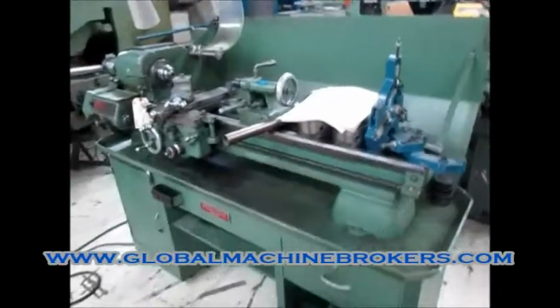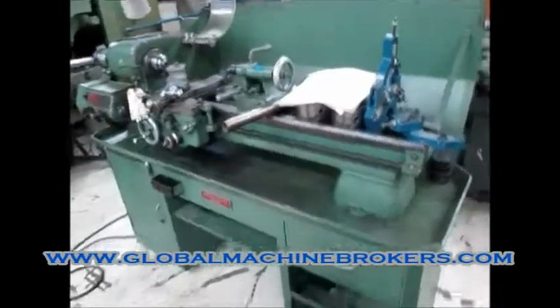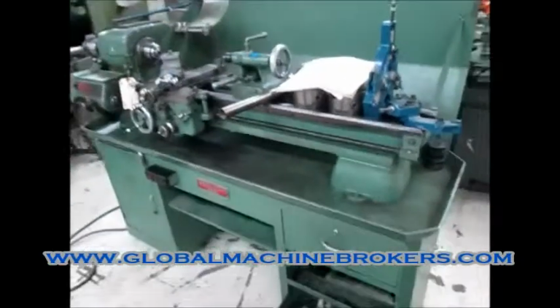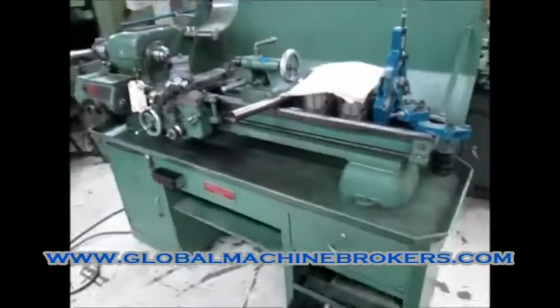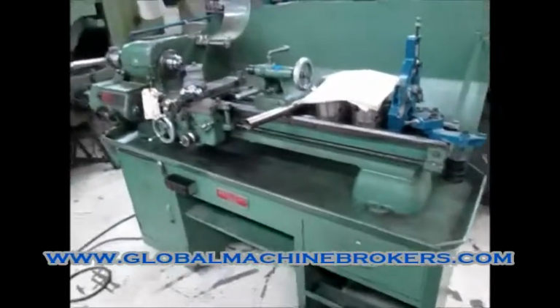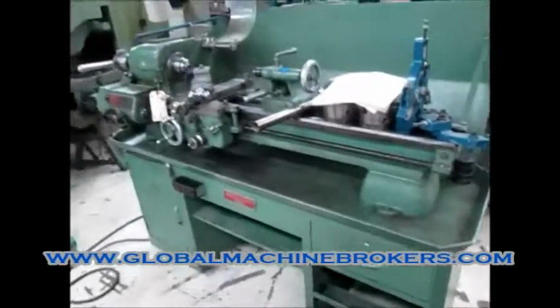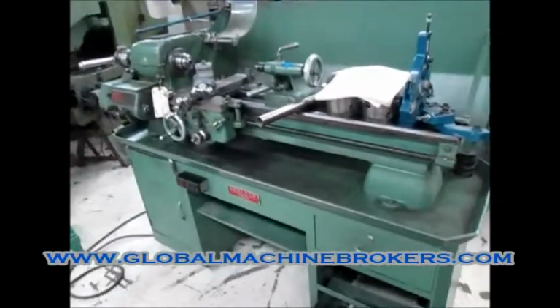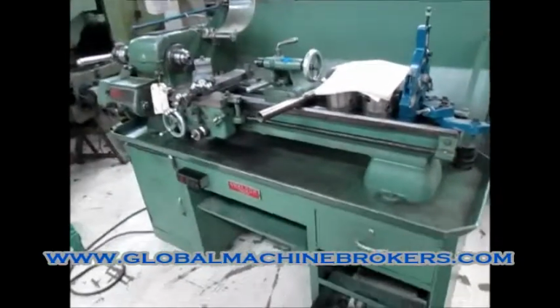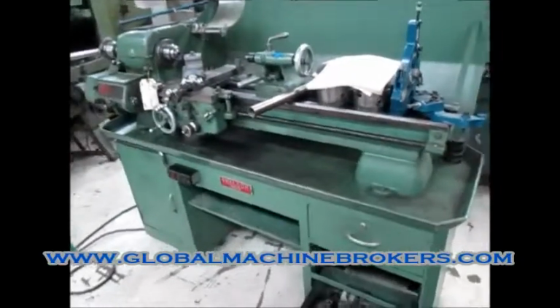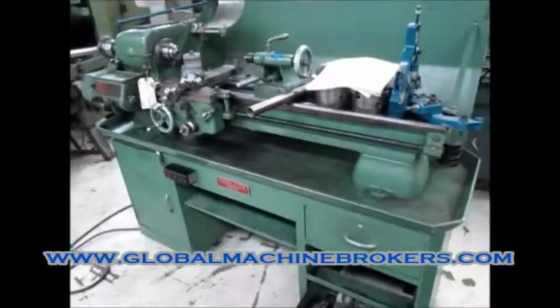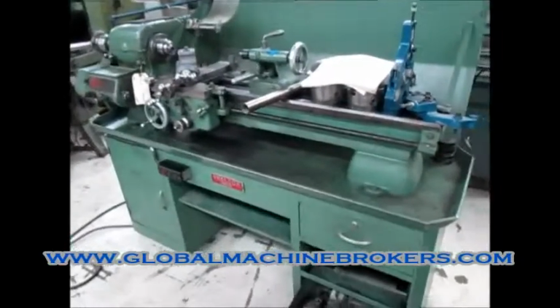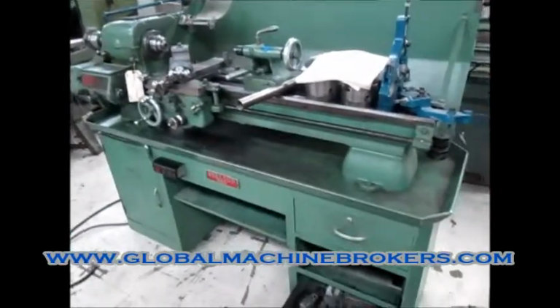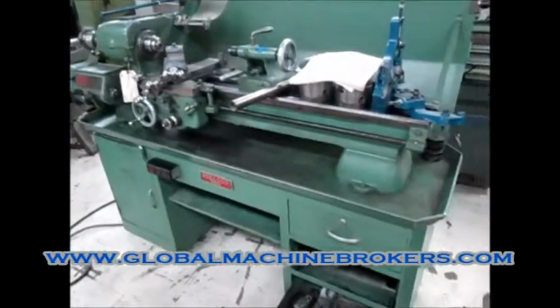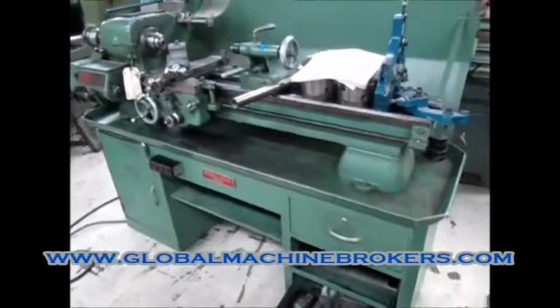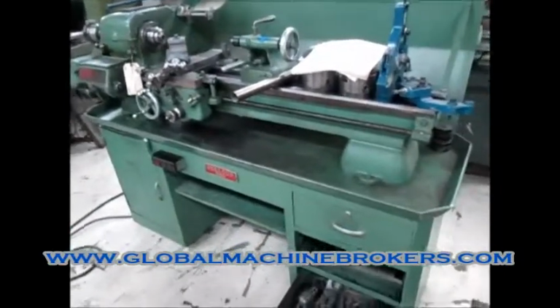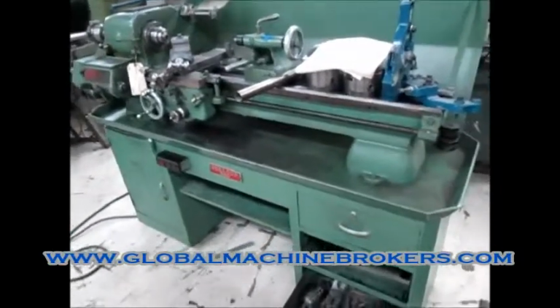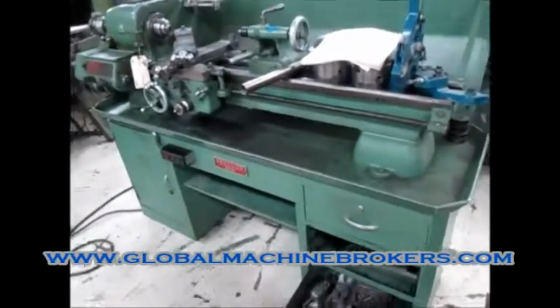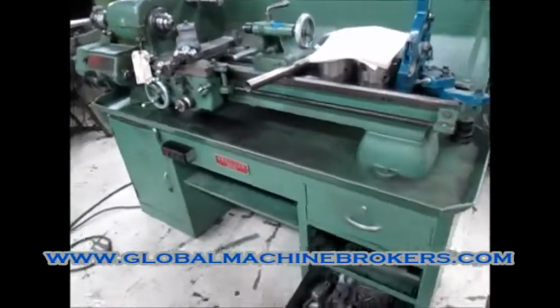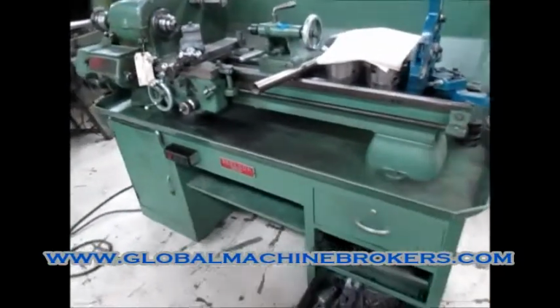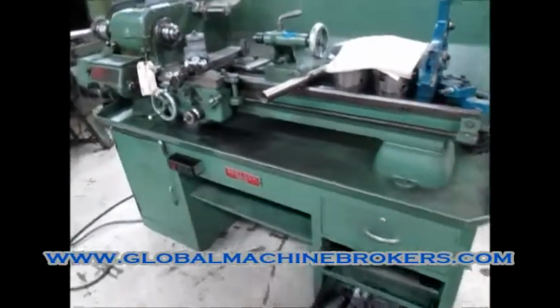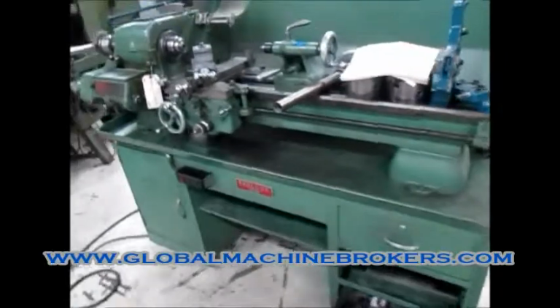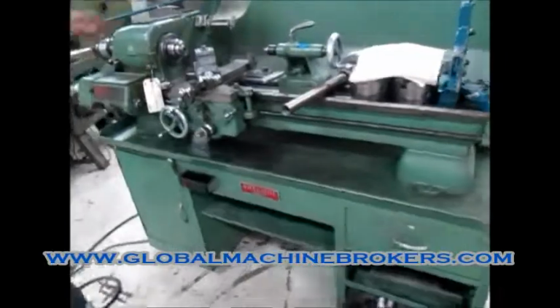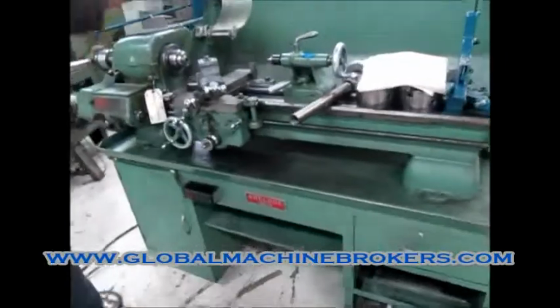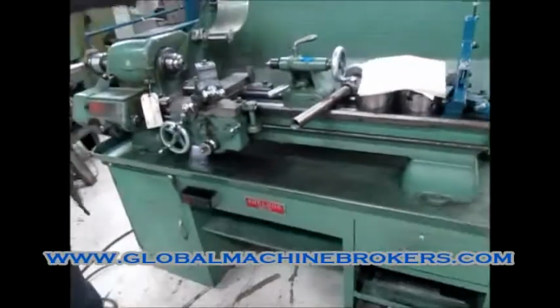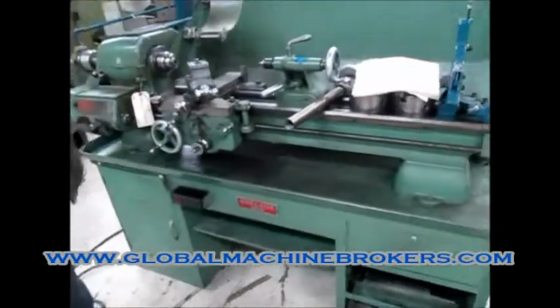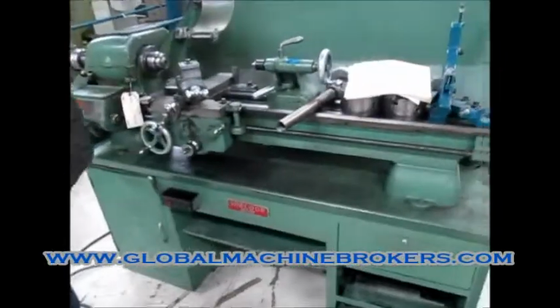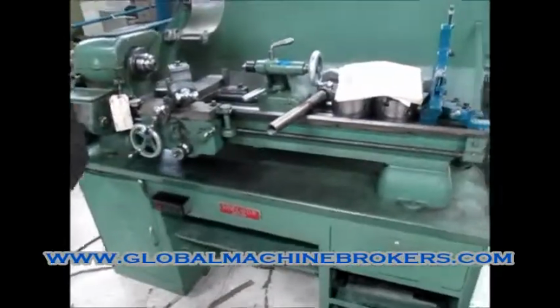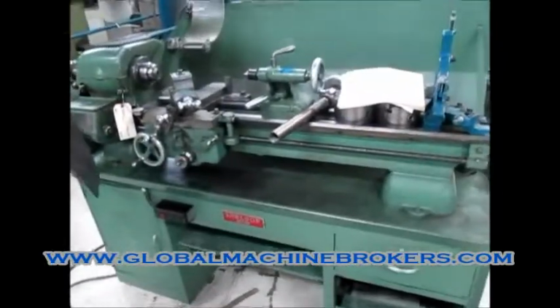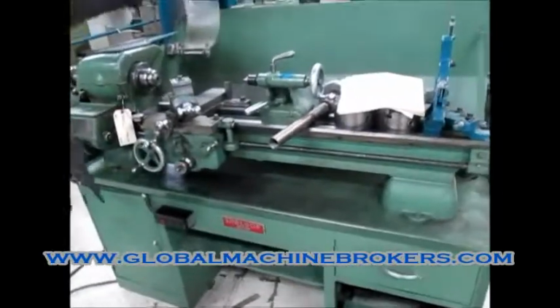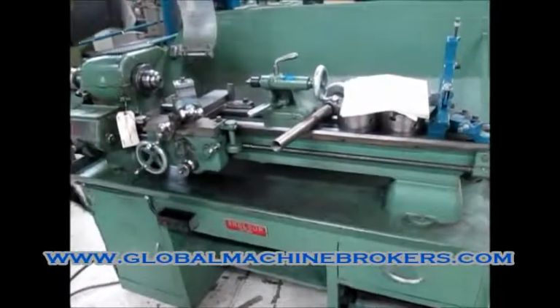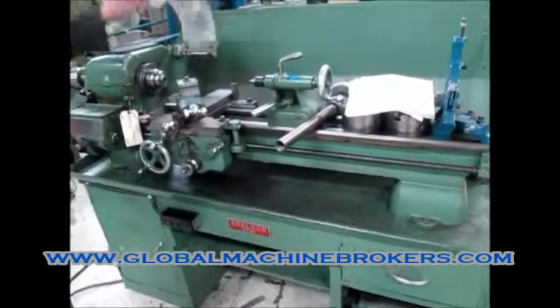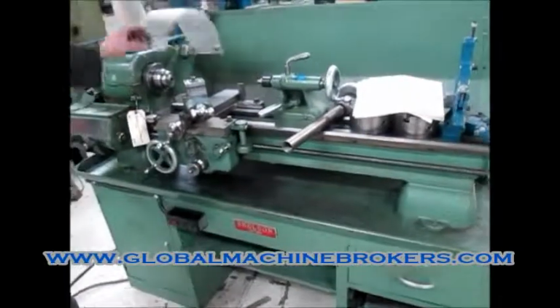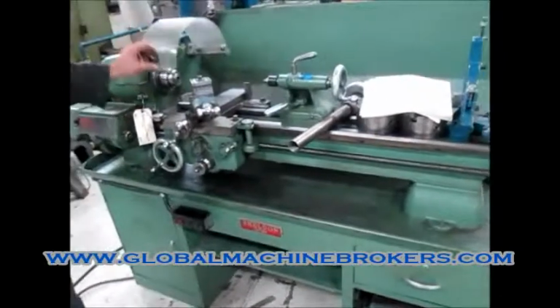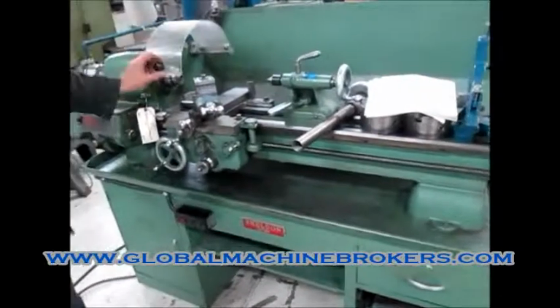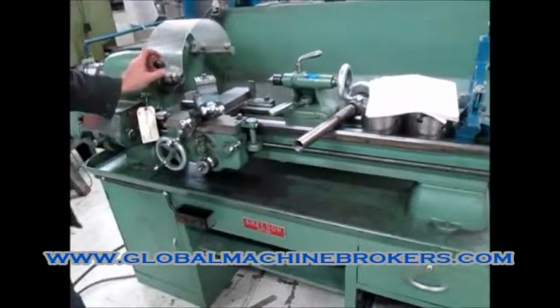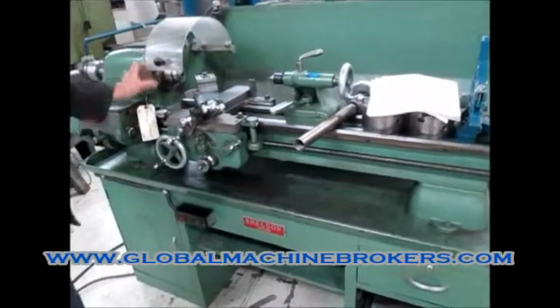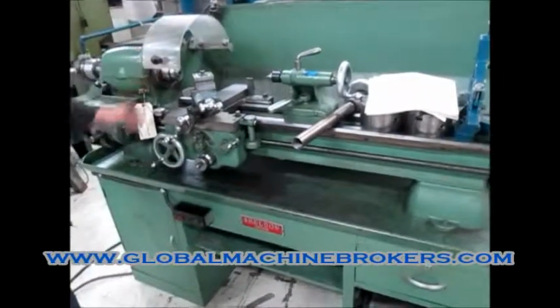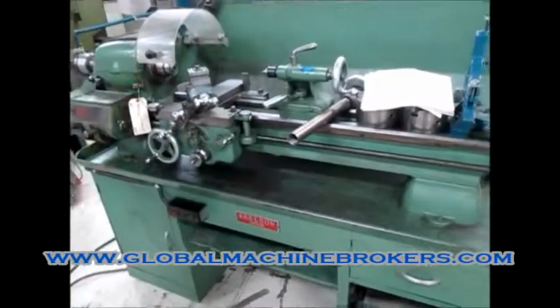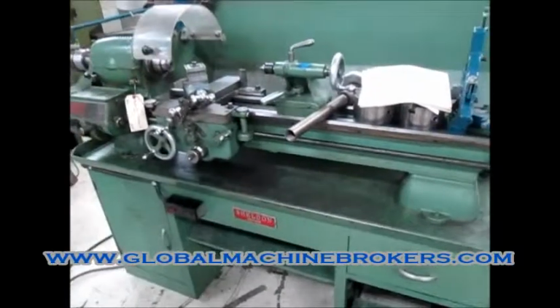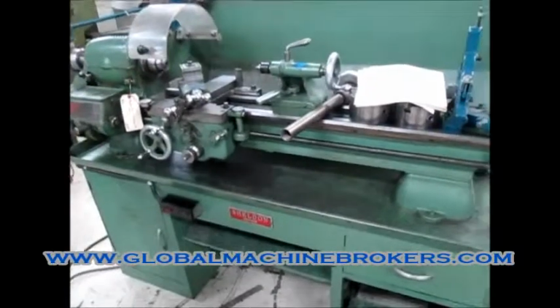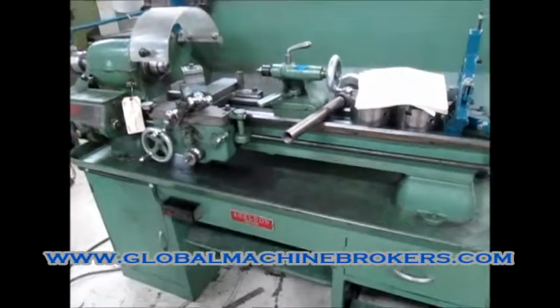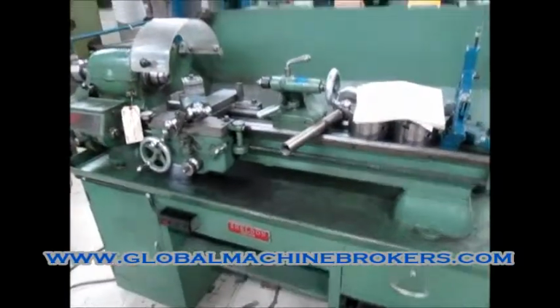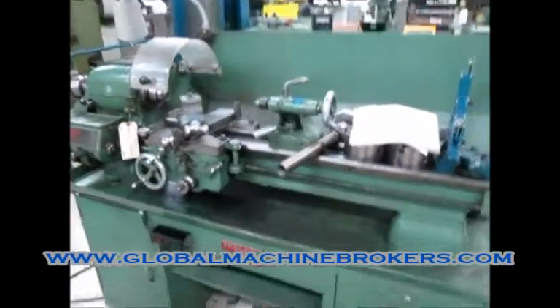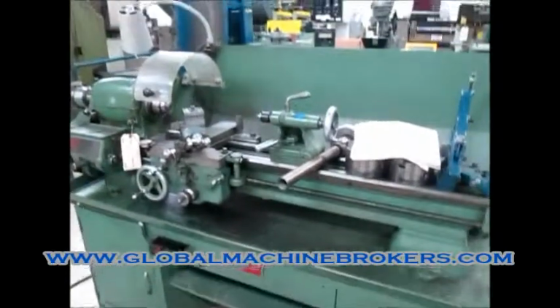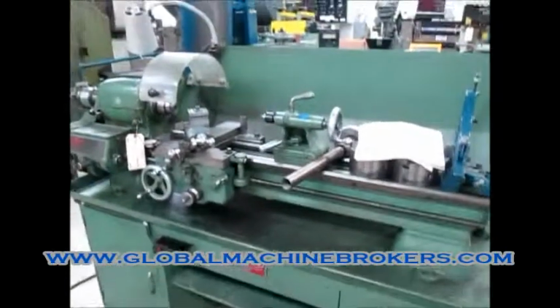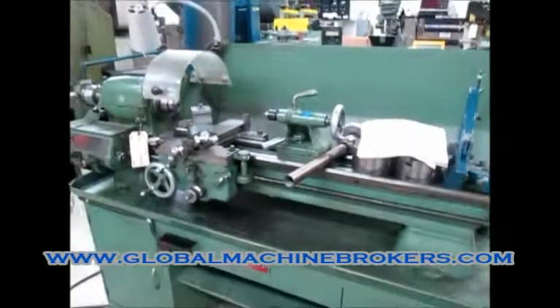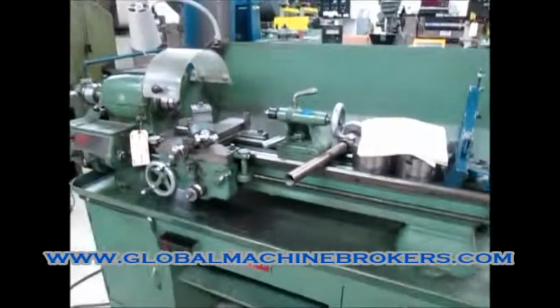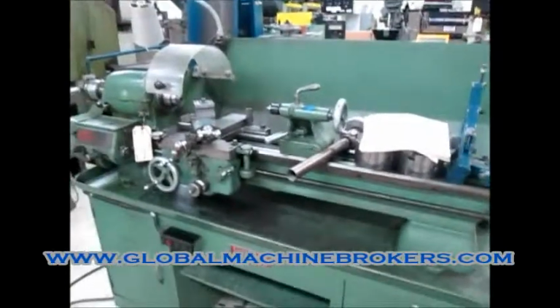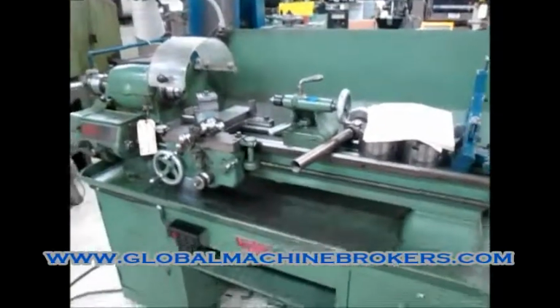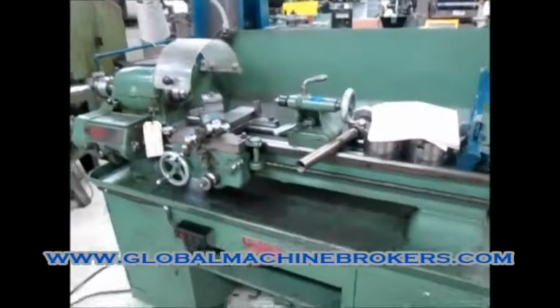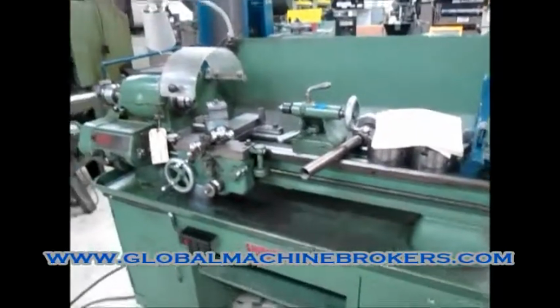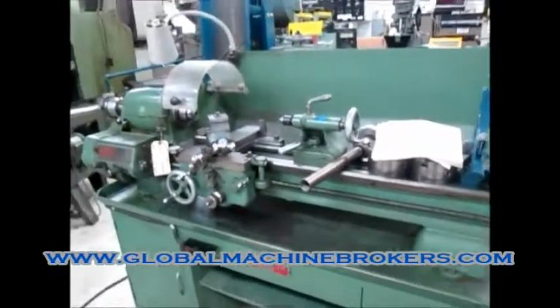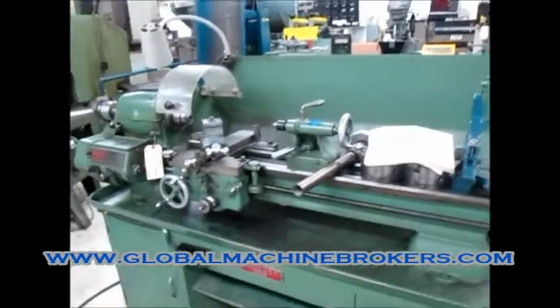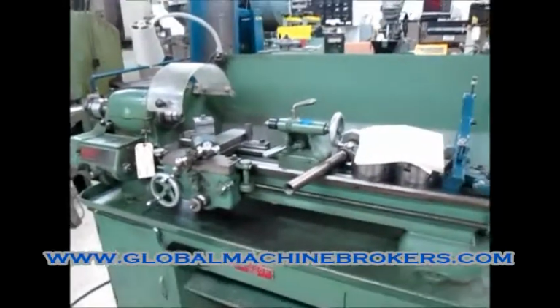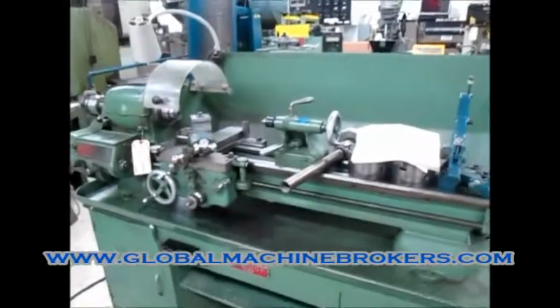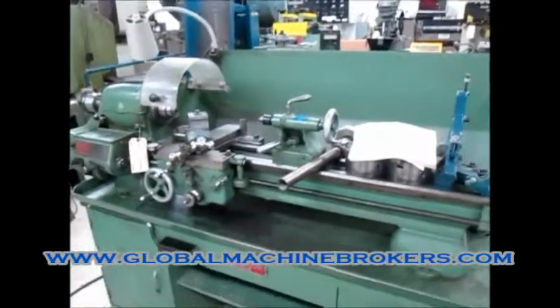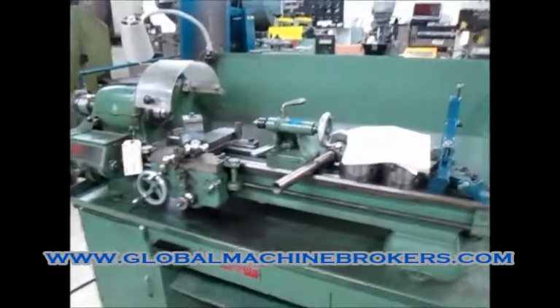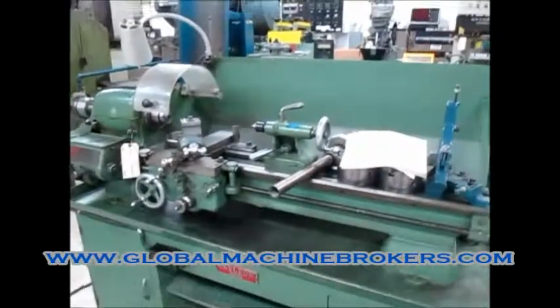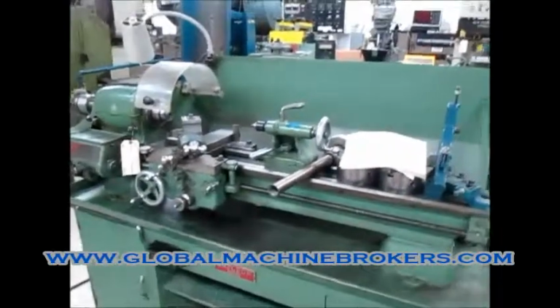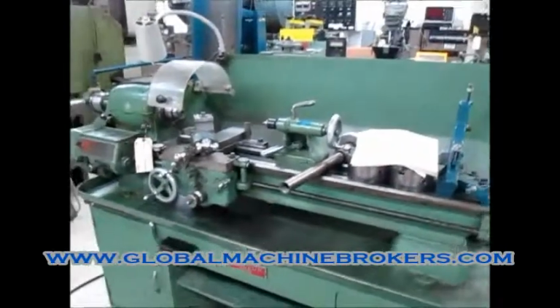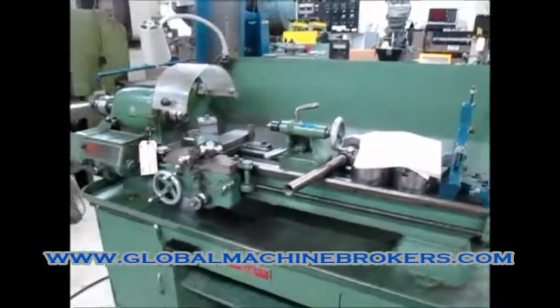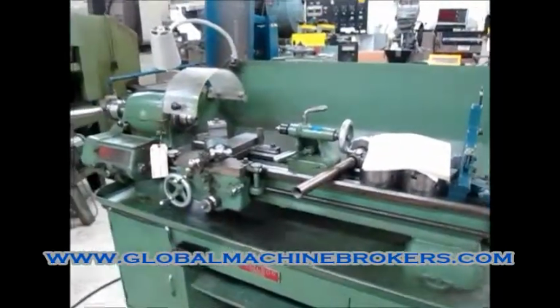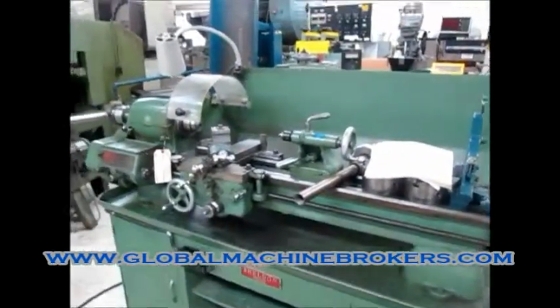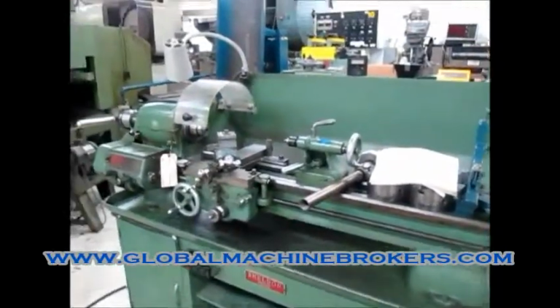This is a beautiful little lathe. Yeah, little guard. Mint.